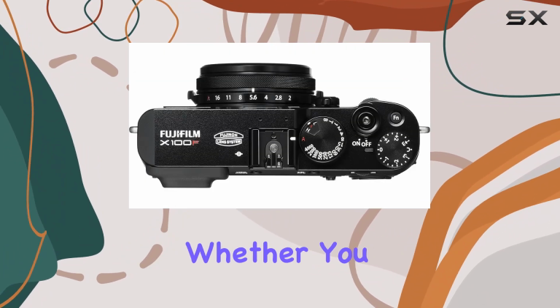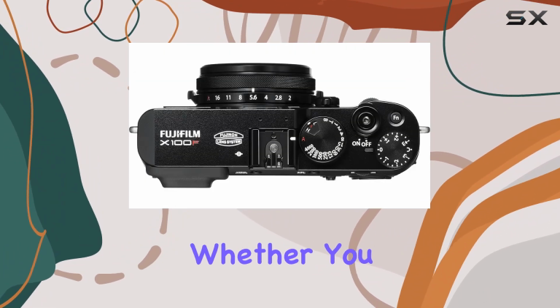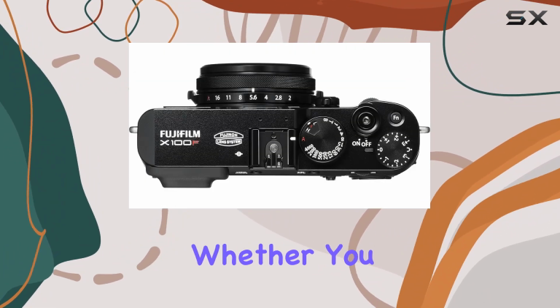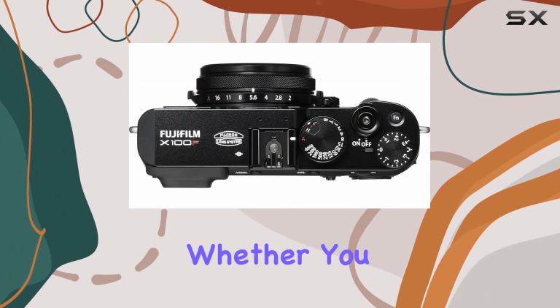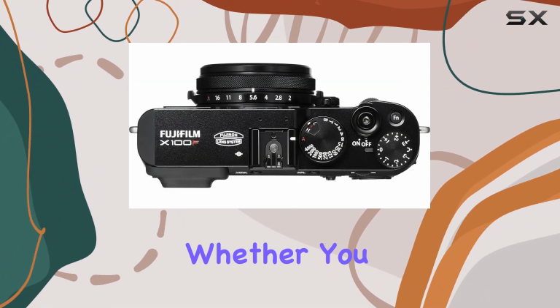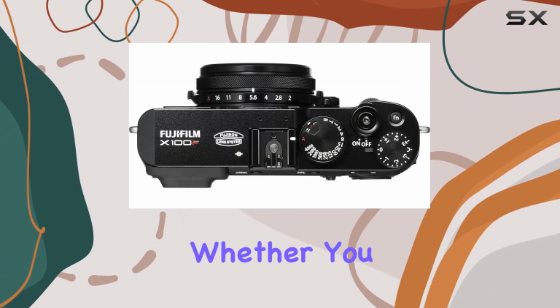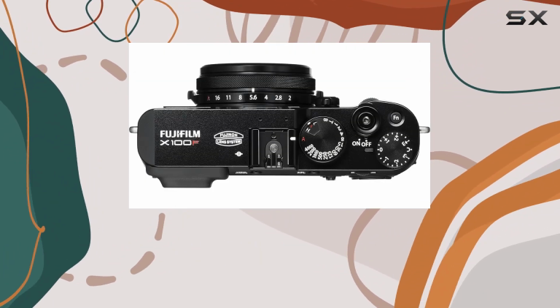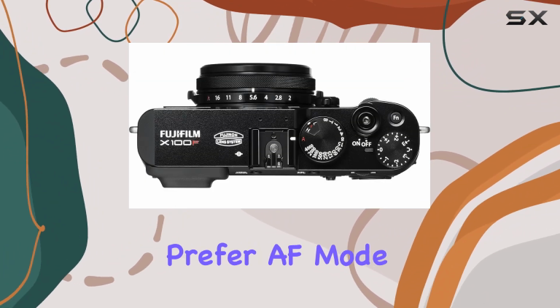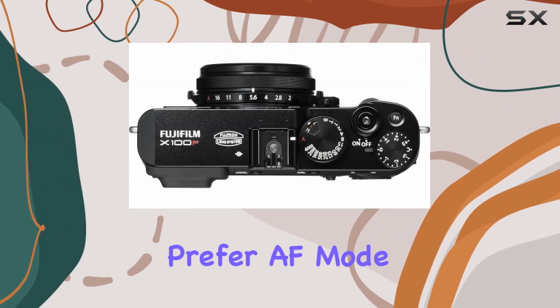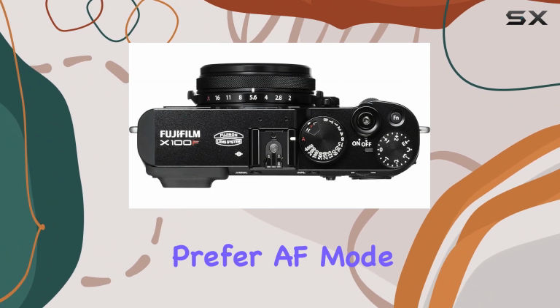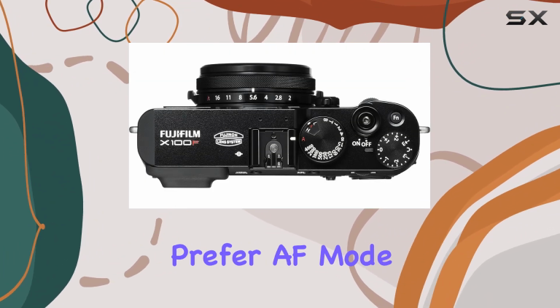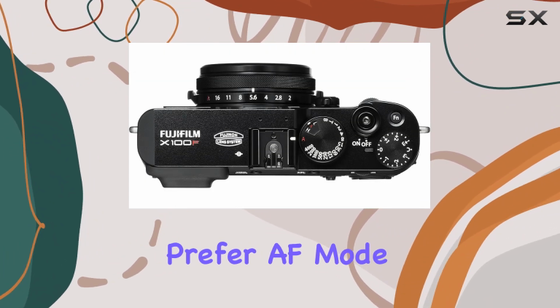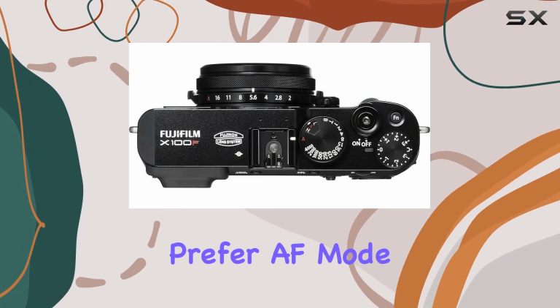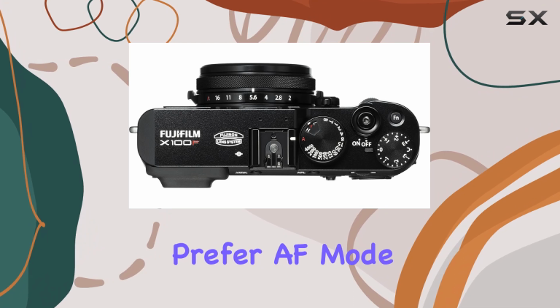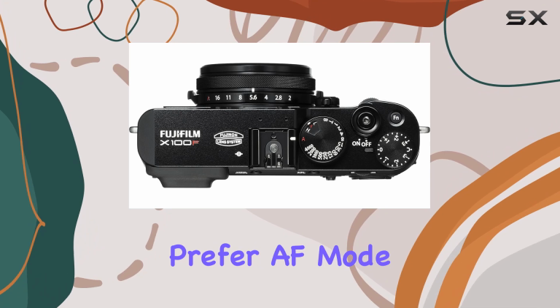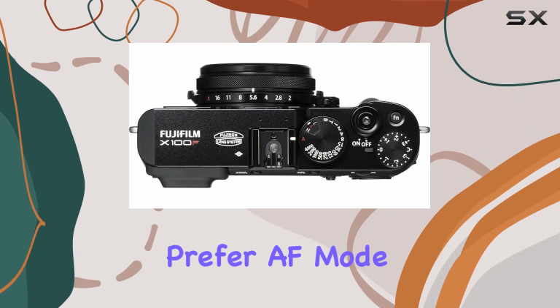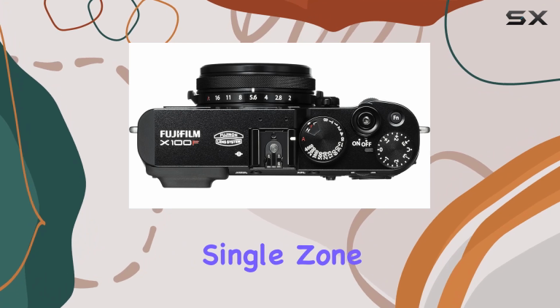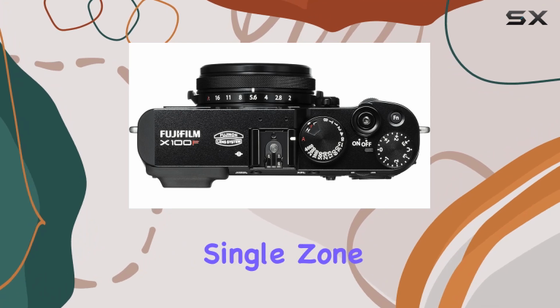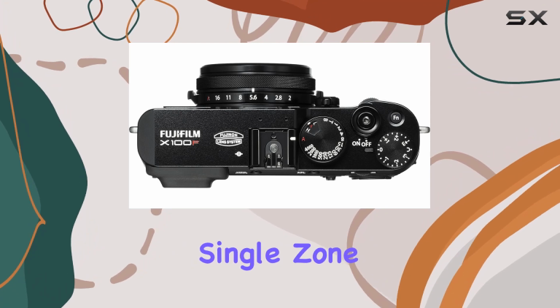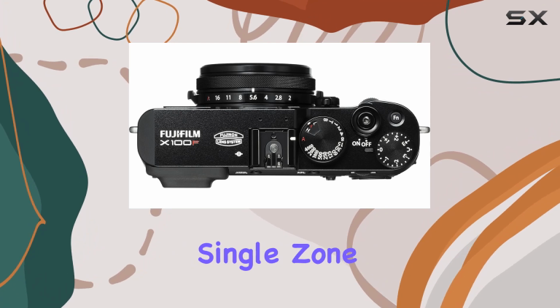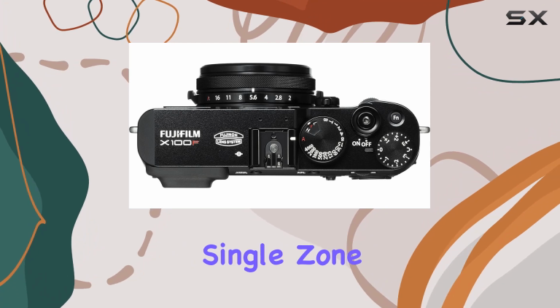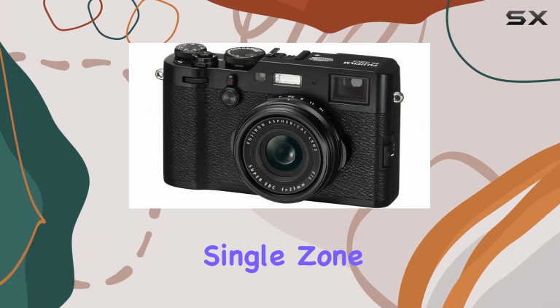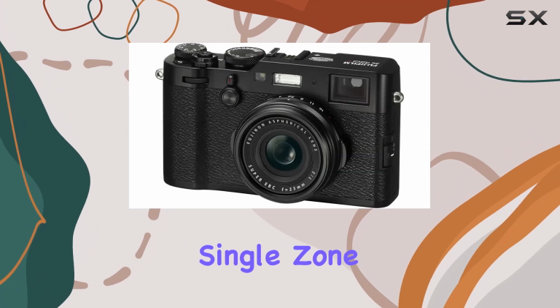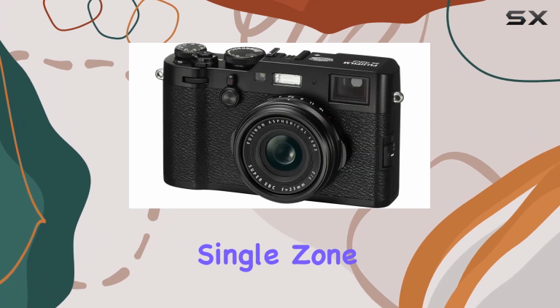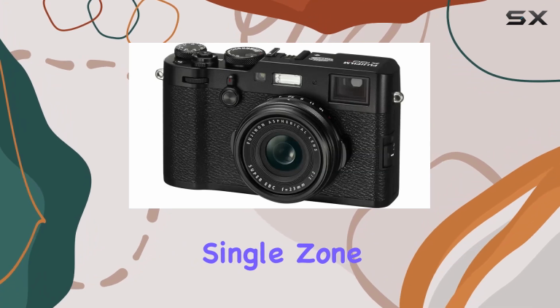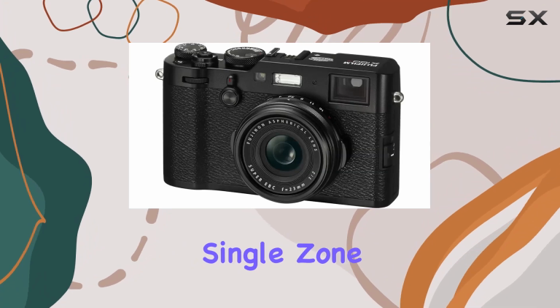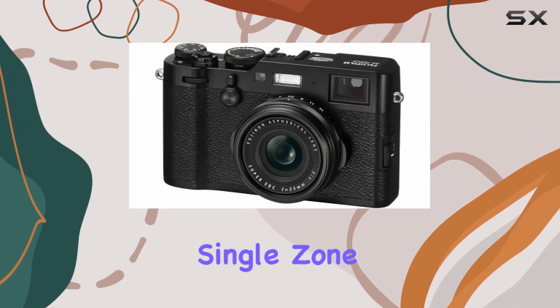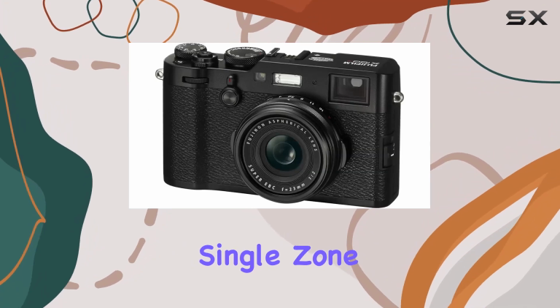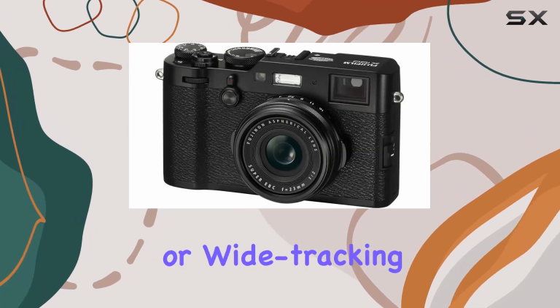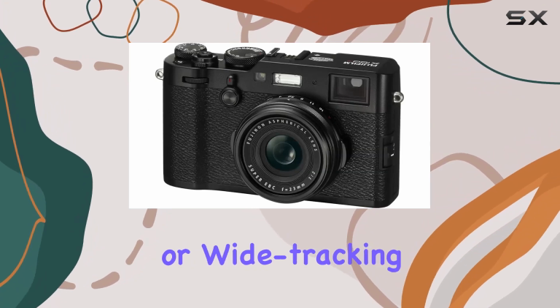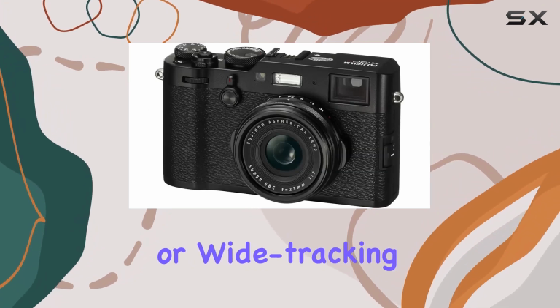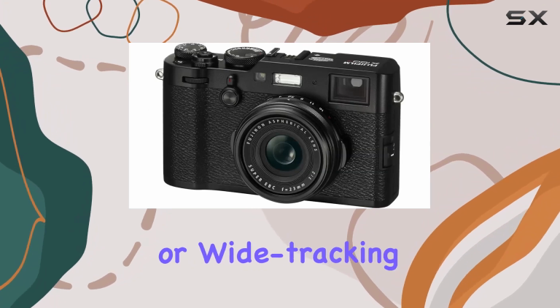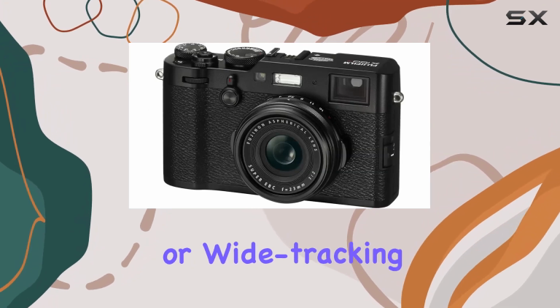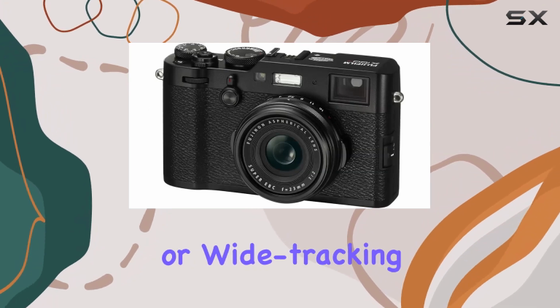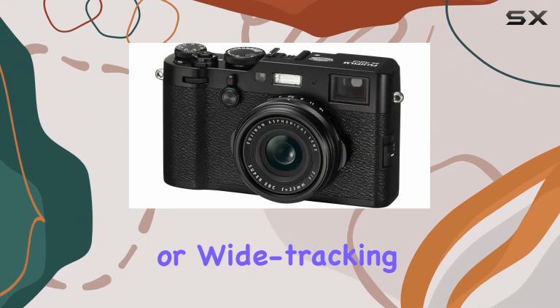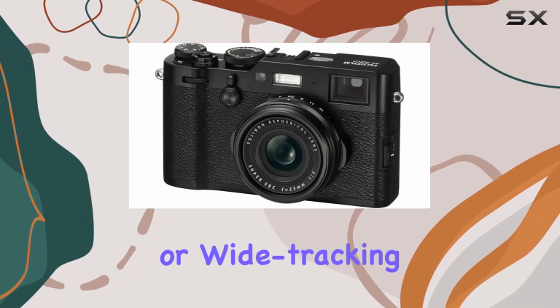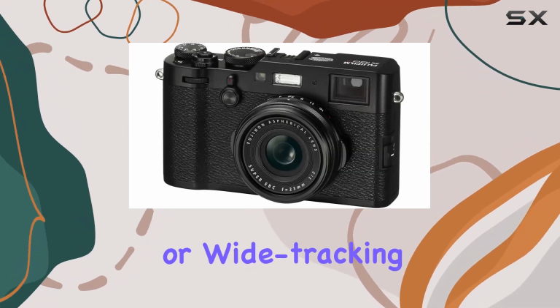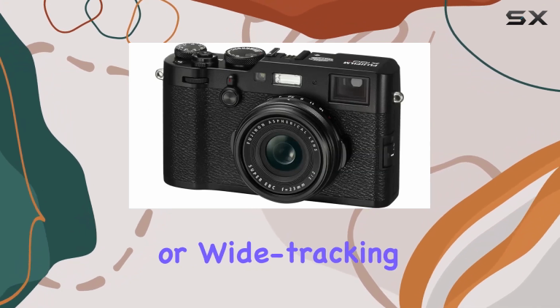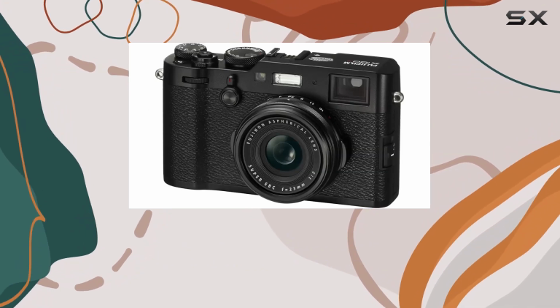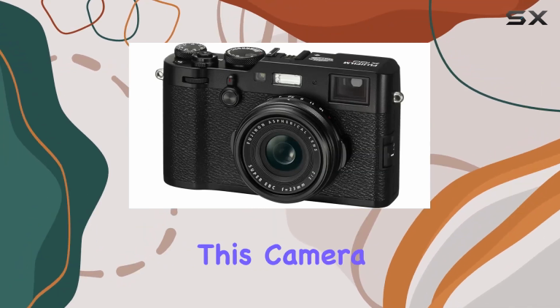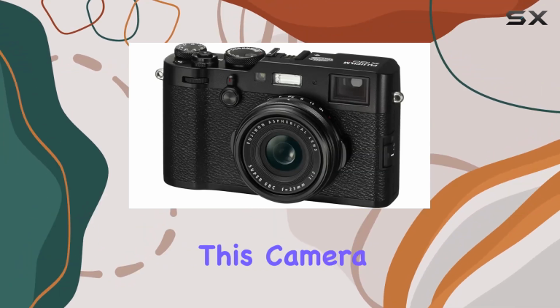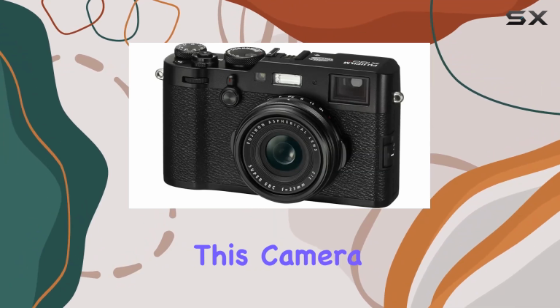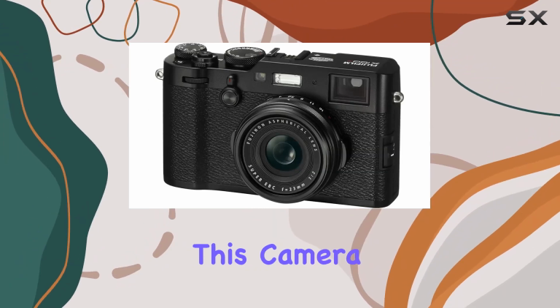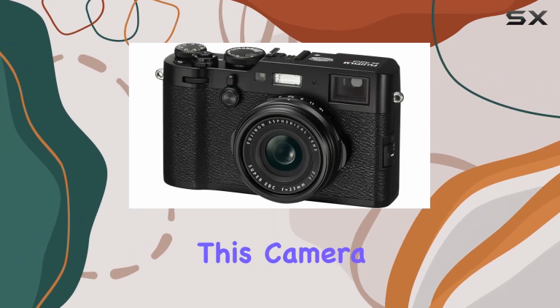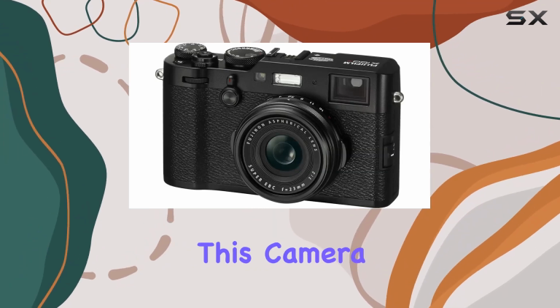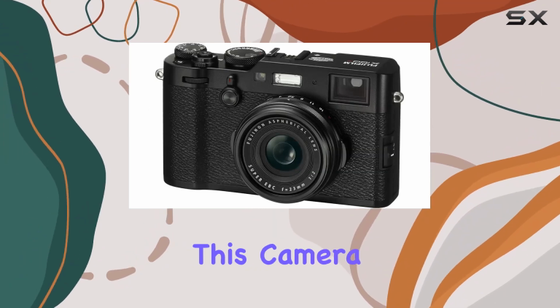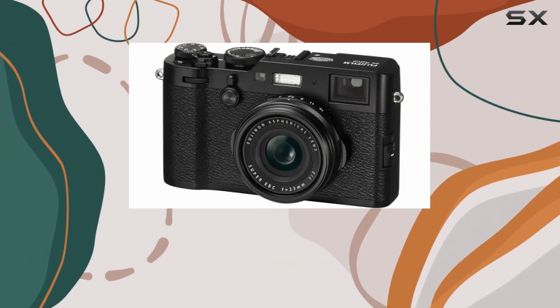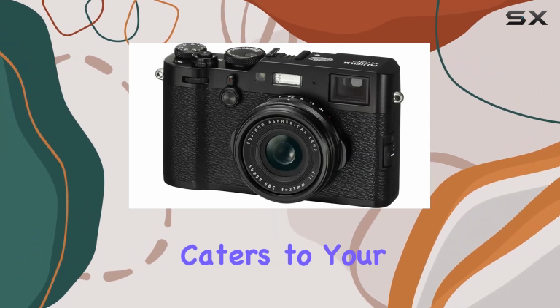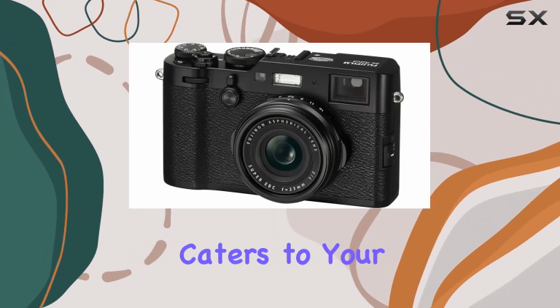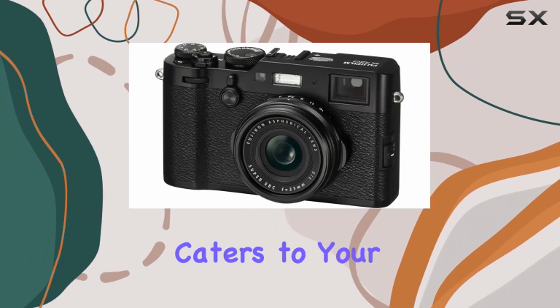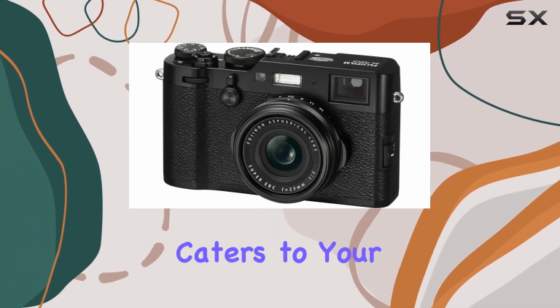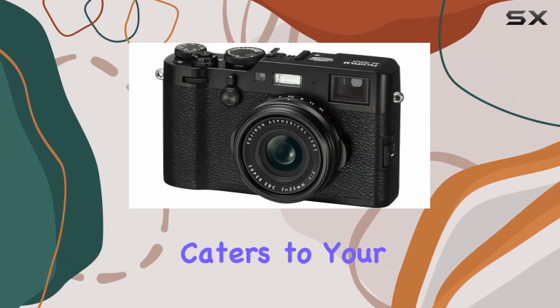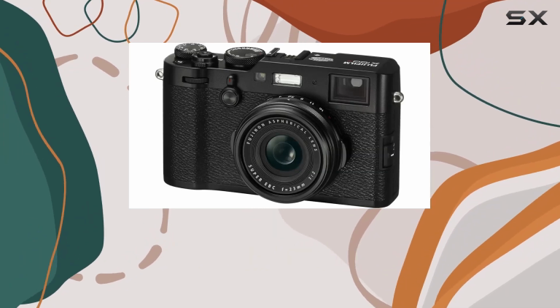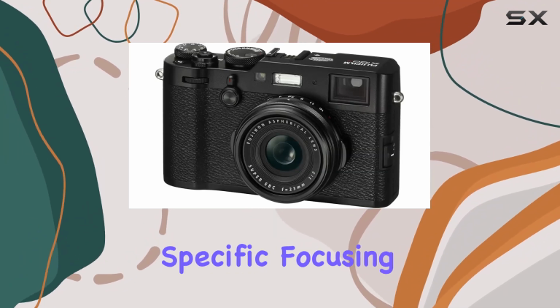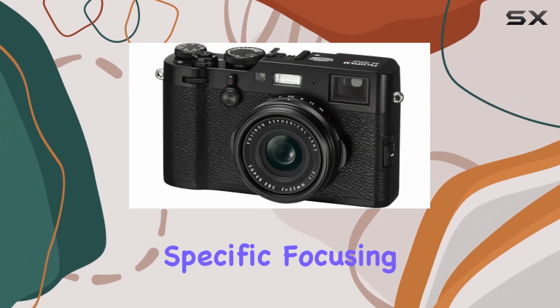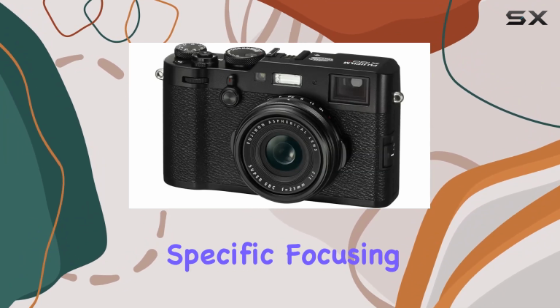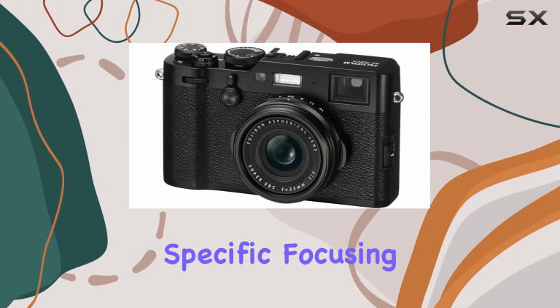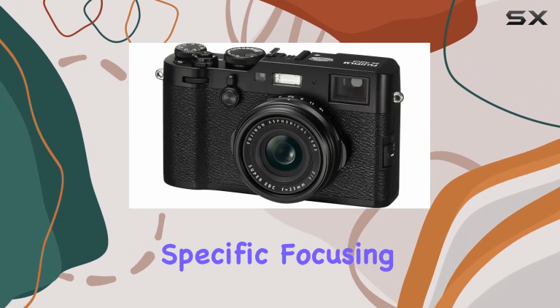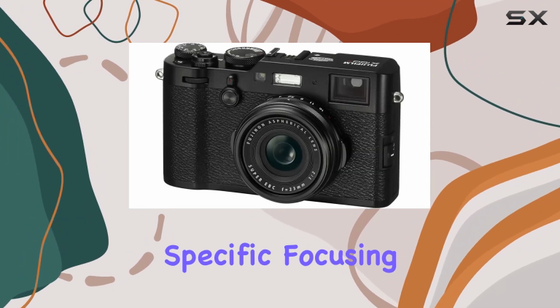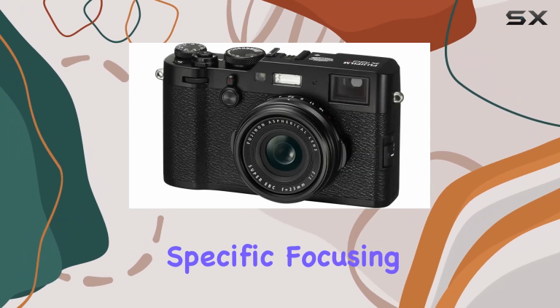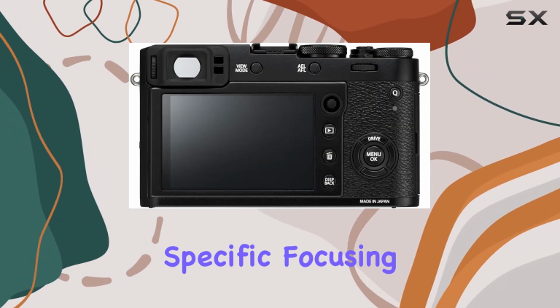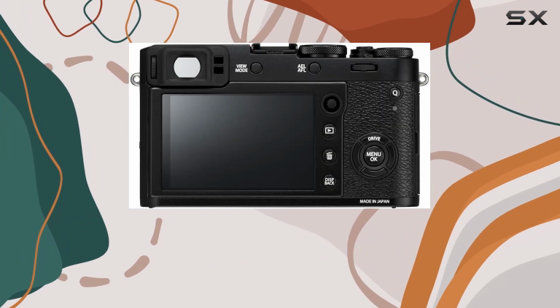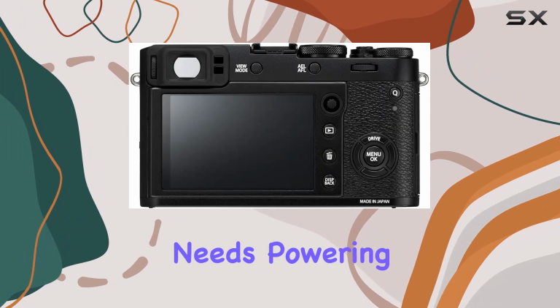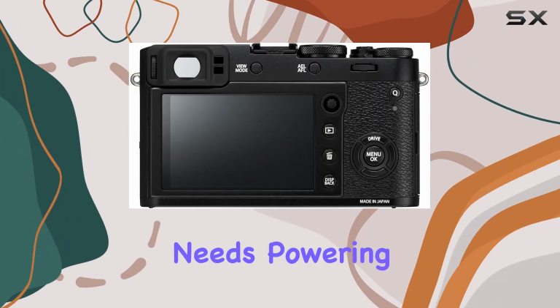Whether you prefer AF mode — single, zone, or wide tracking — this camera caters to your specific focusing needs.